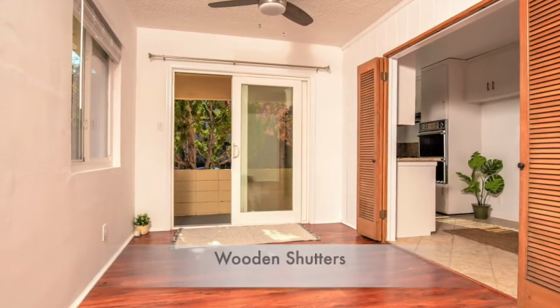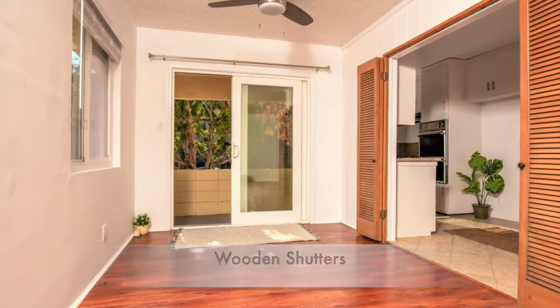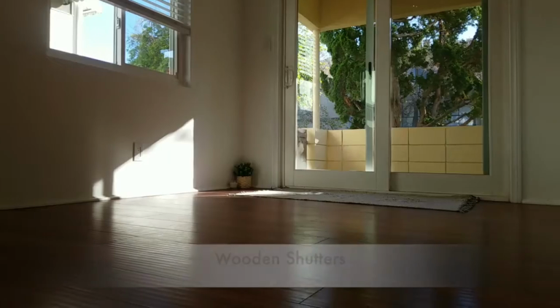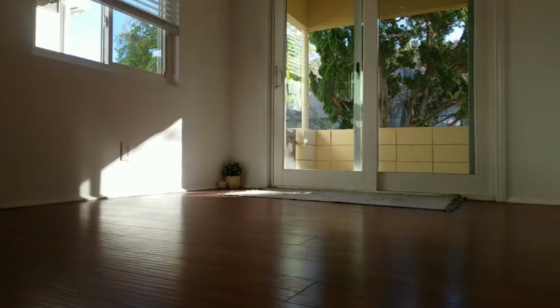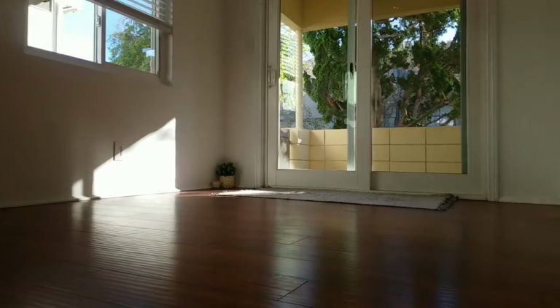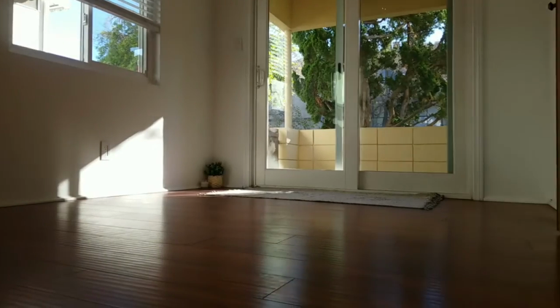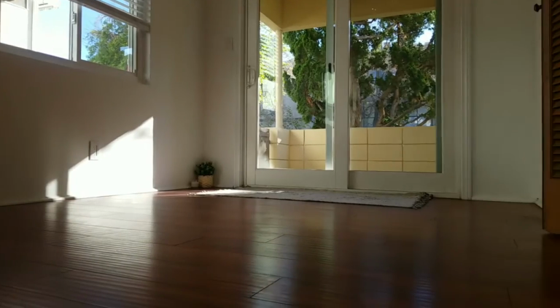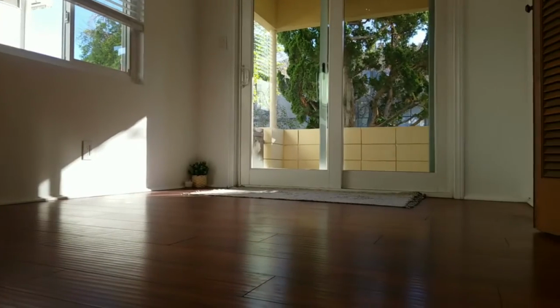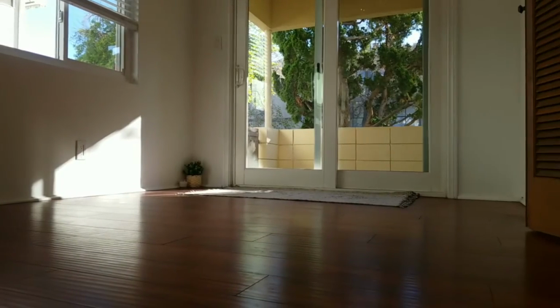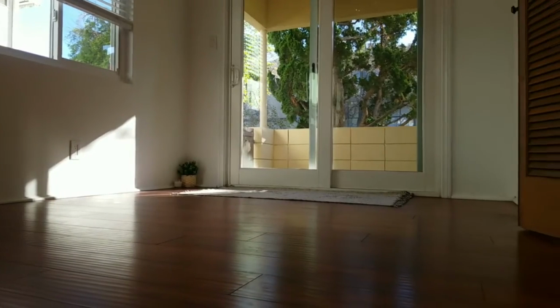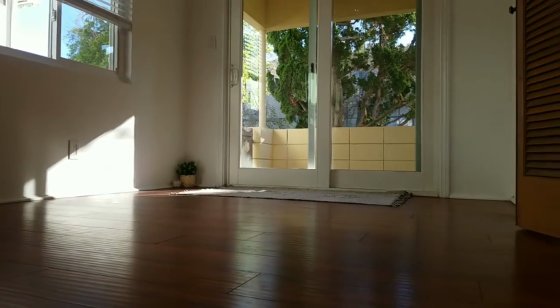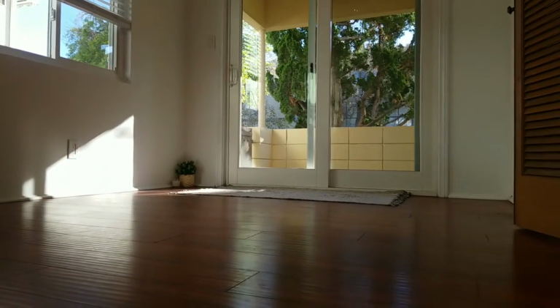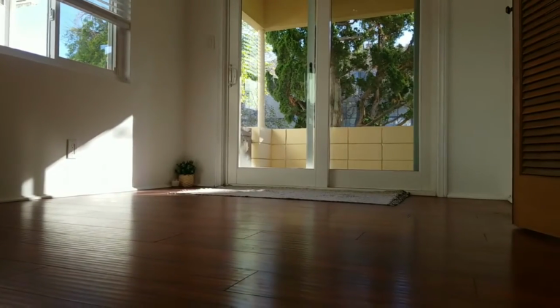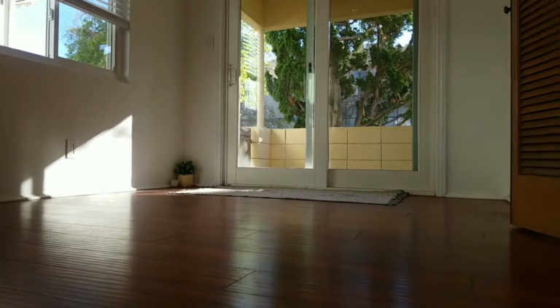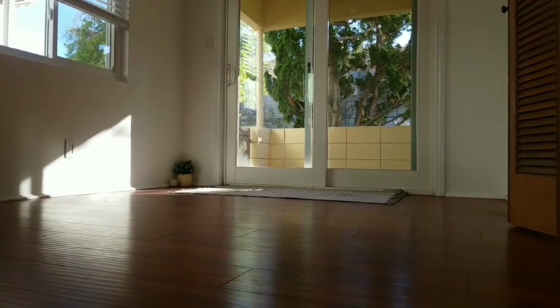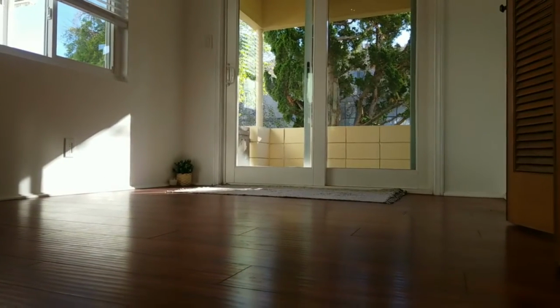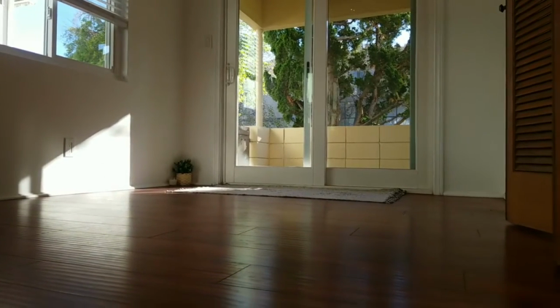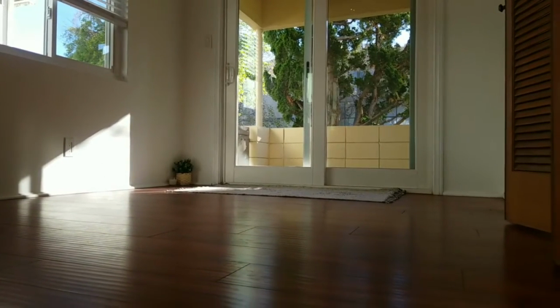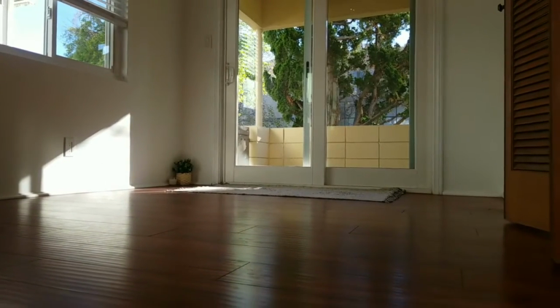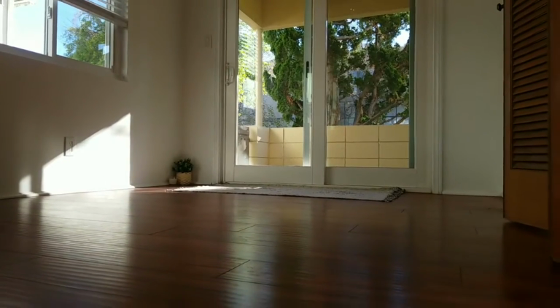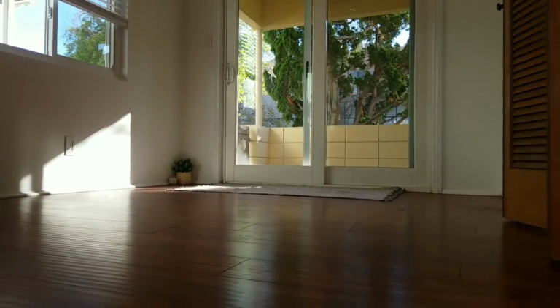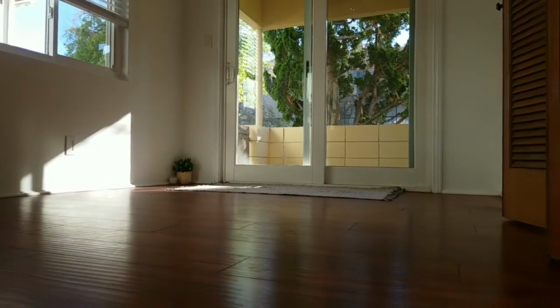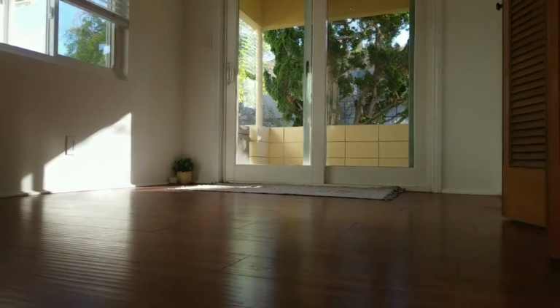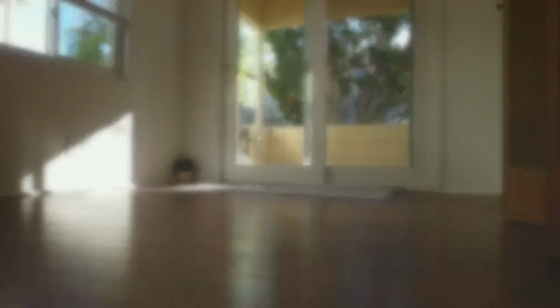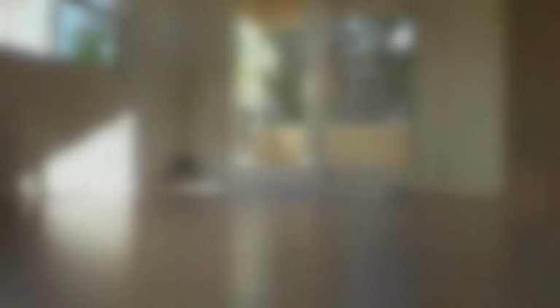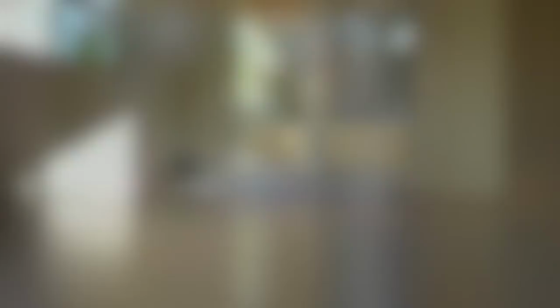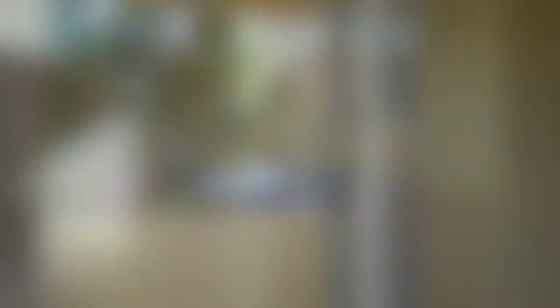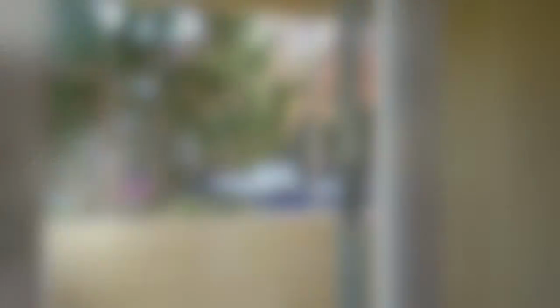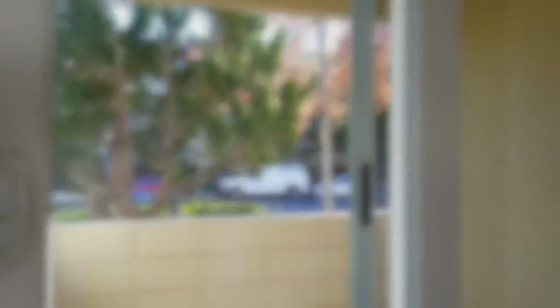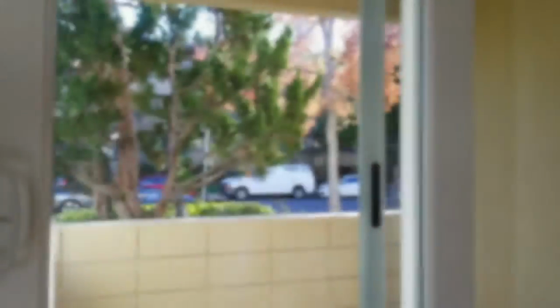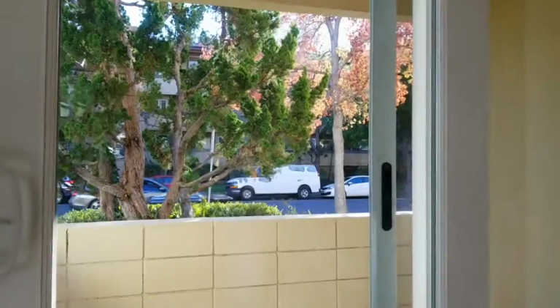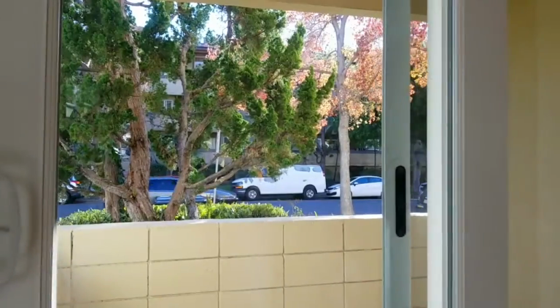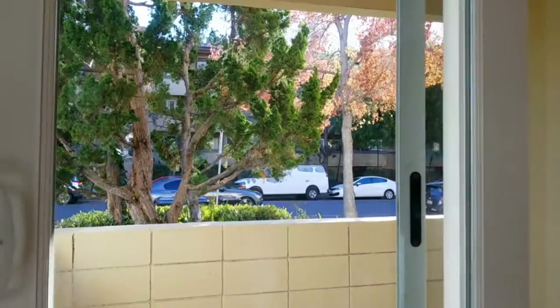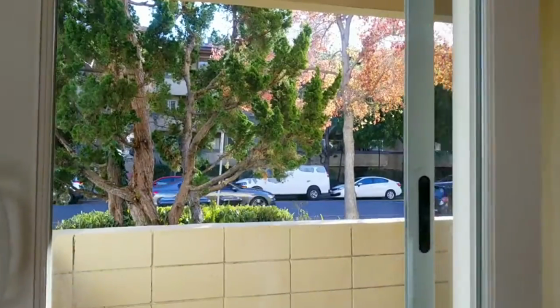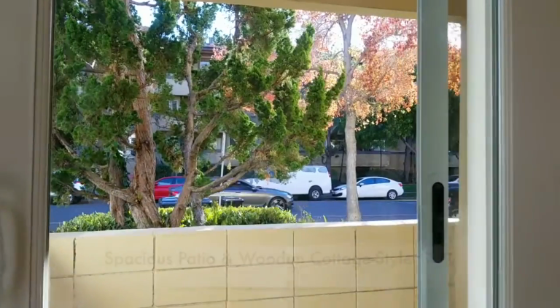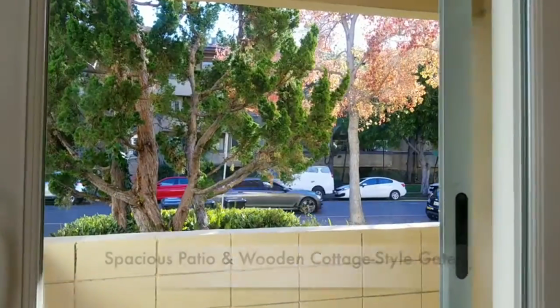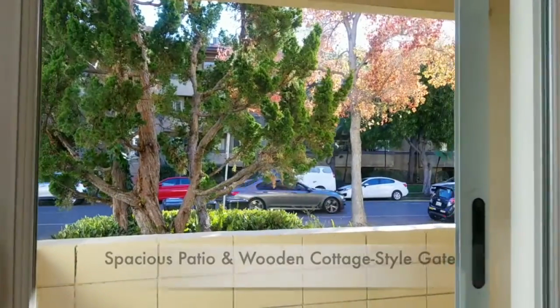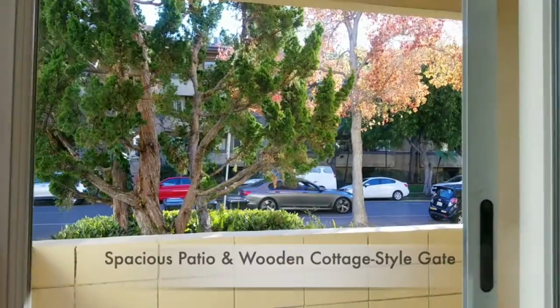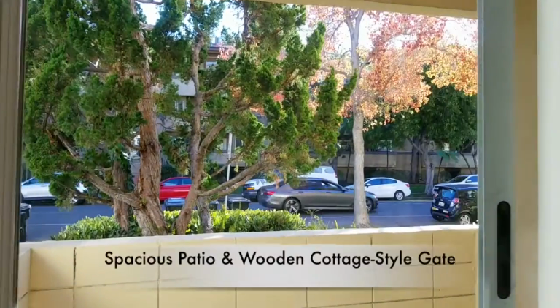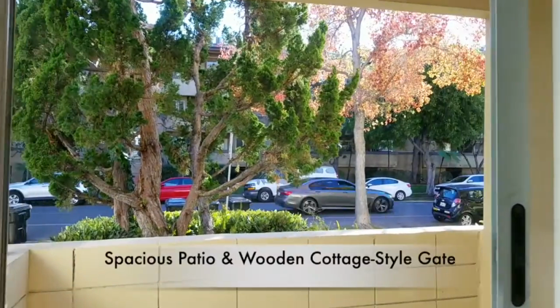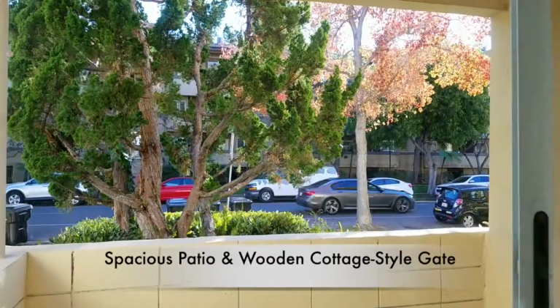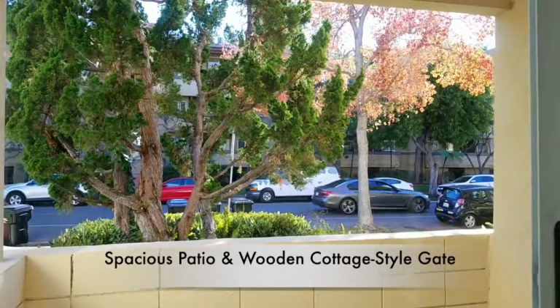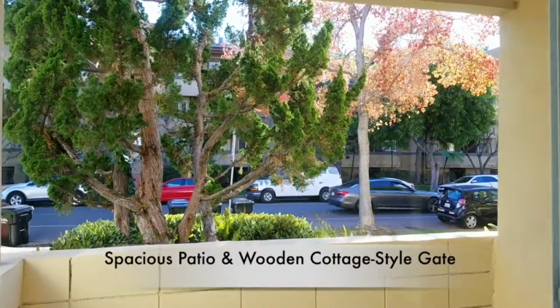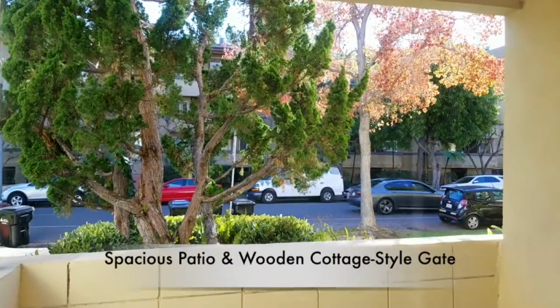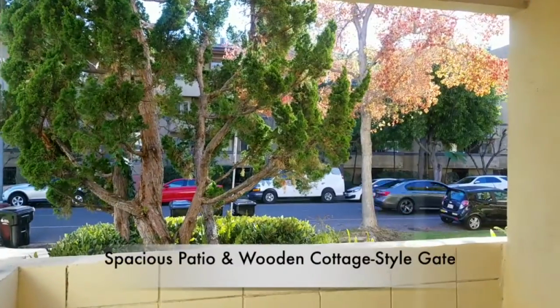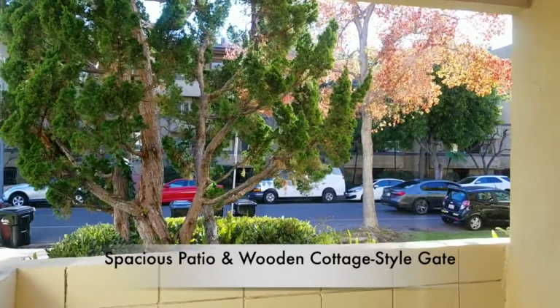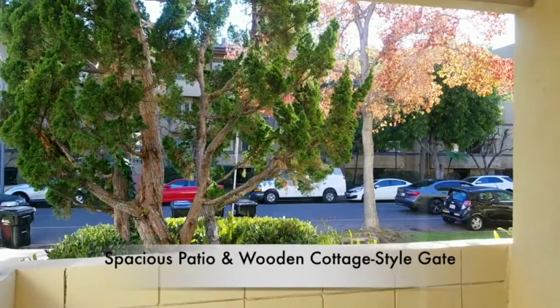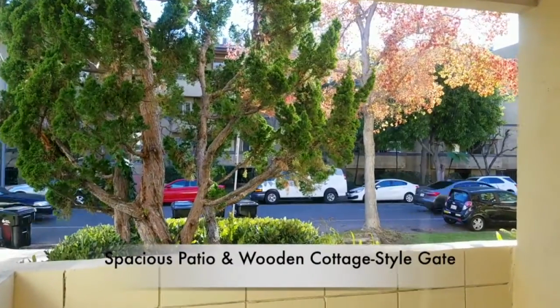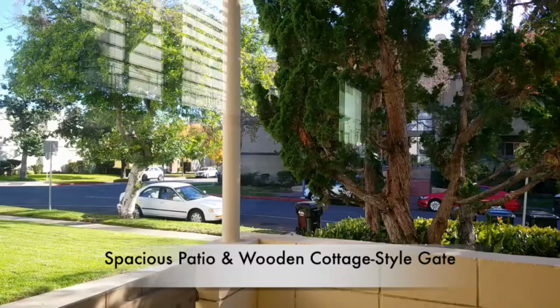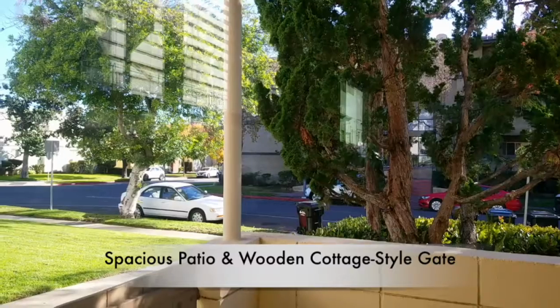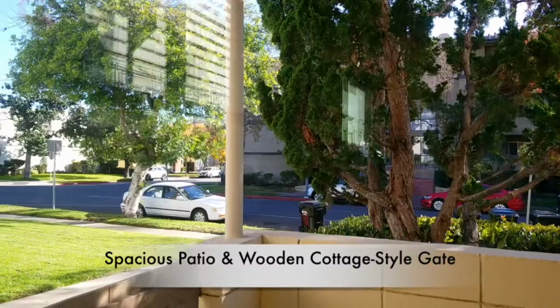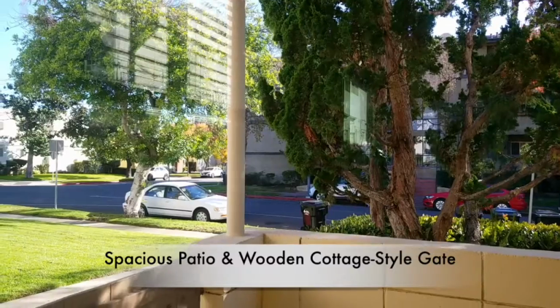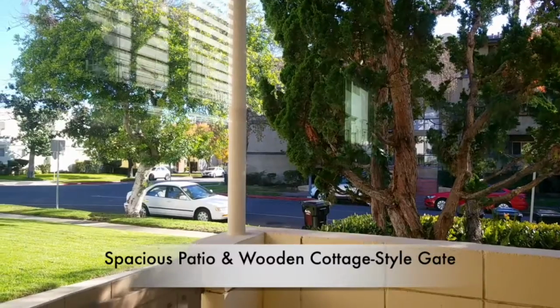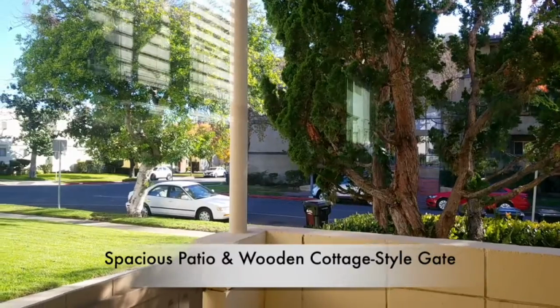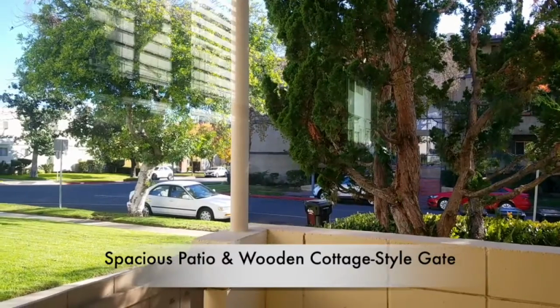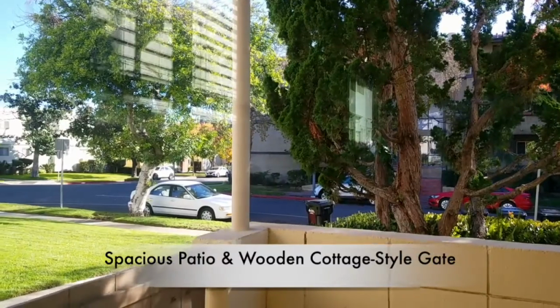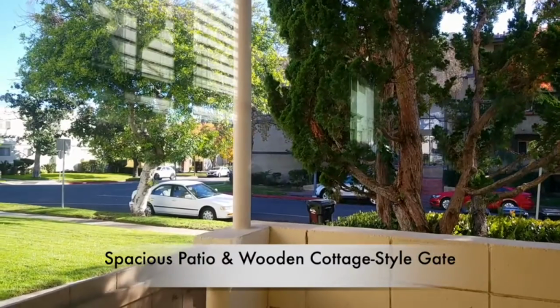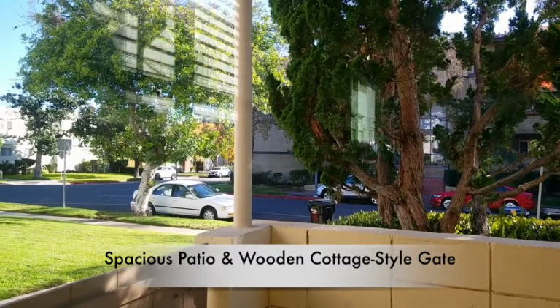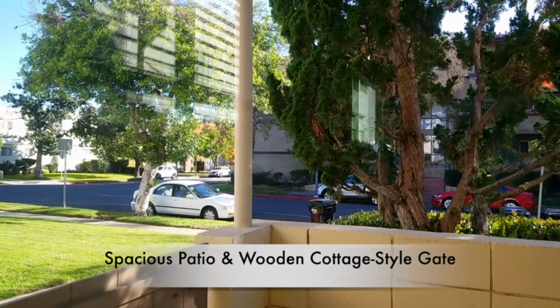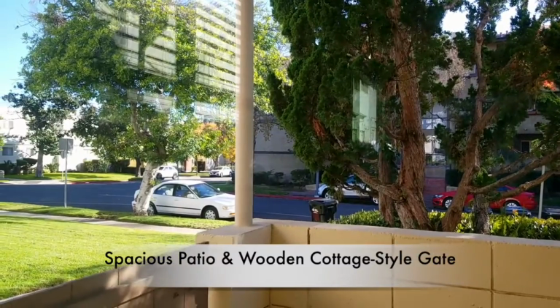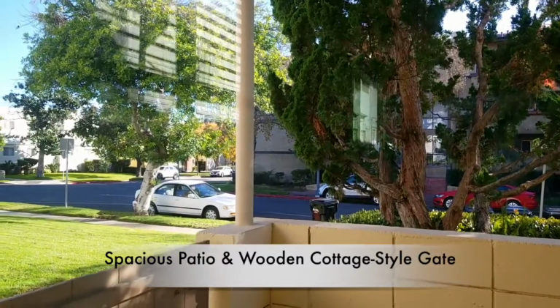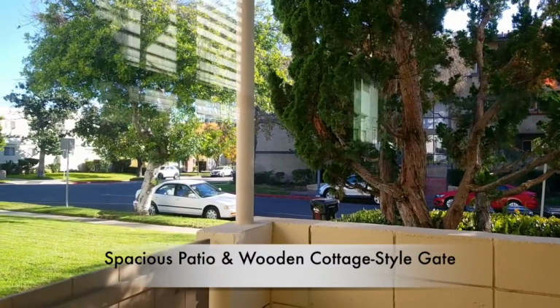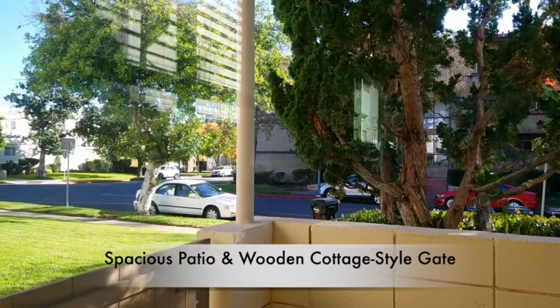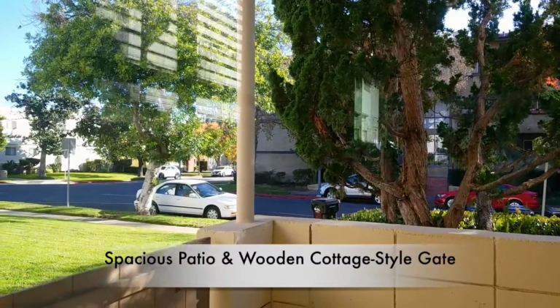This patio is adorable. It's perfect for setting up some plants. You can put some furniture out there.